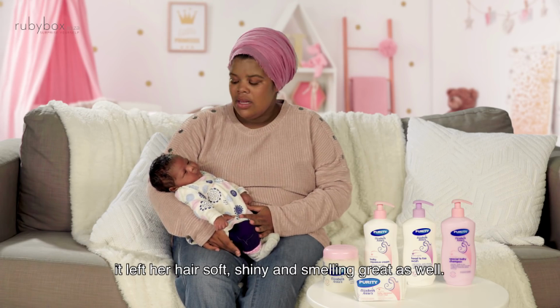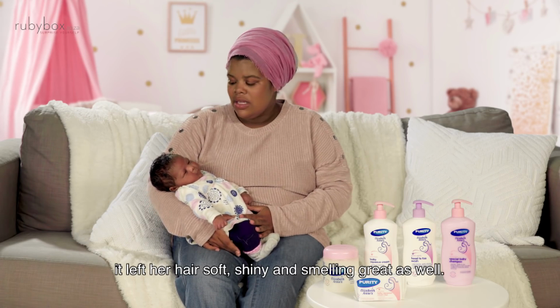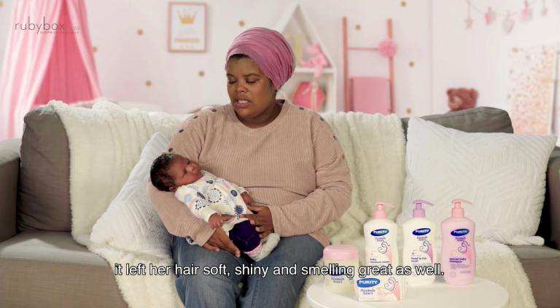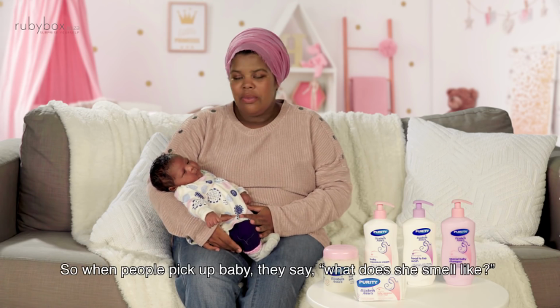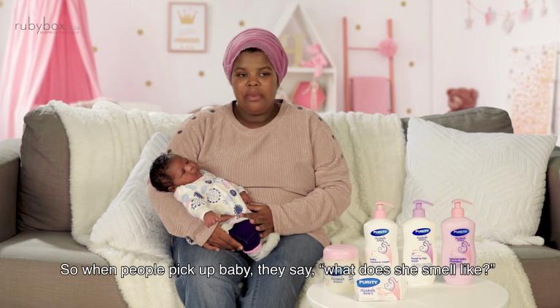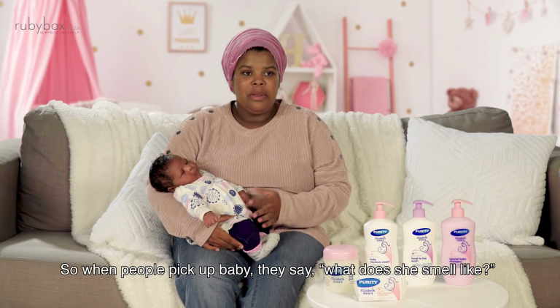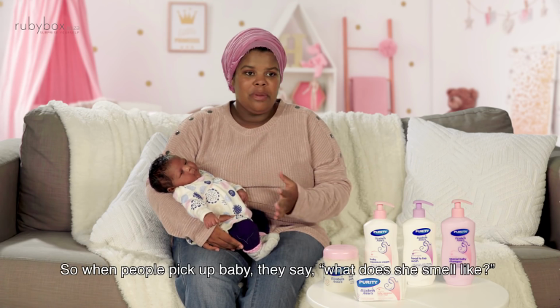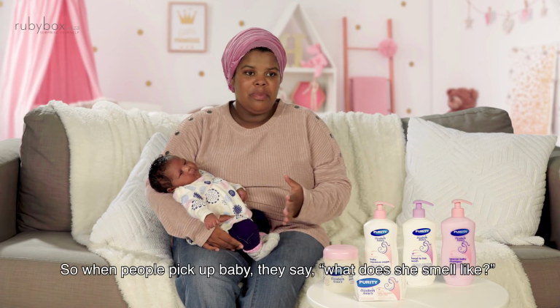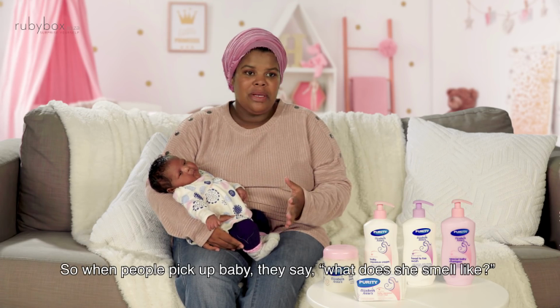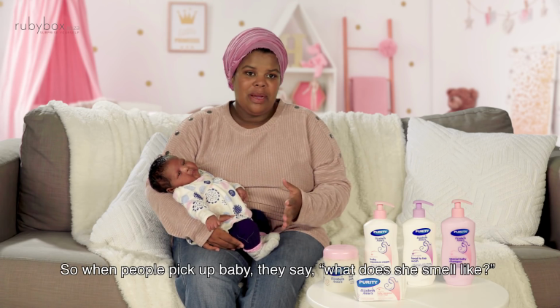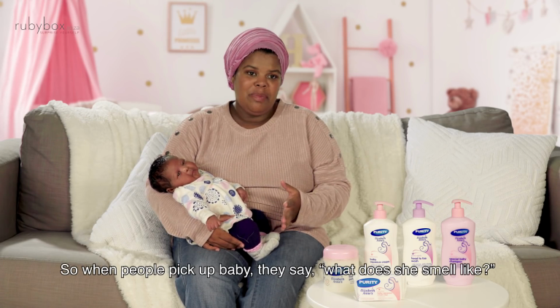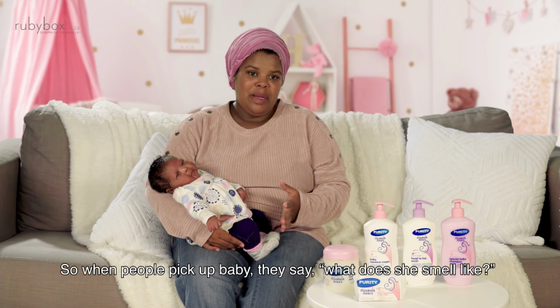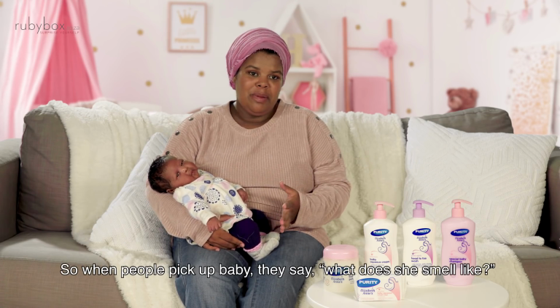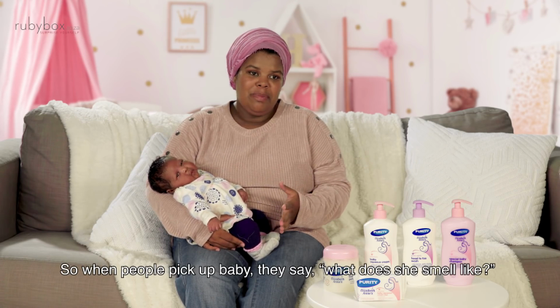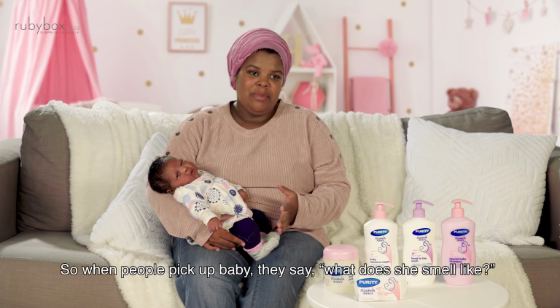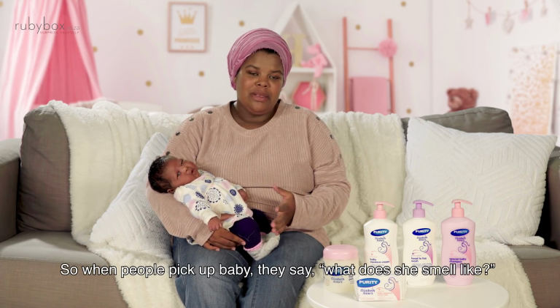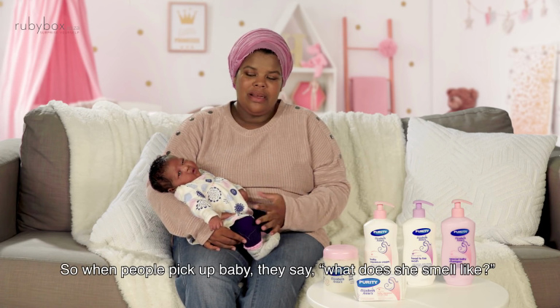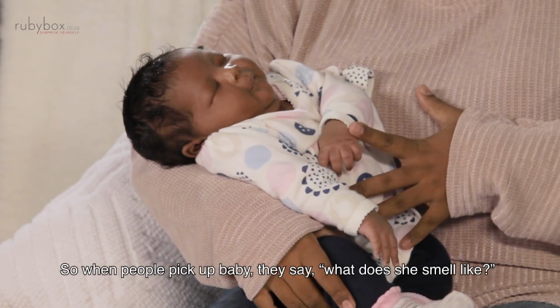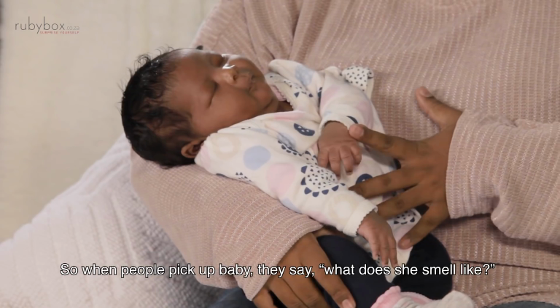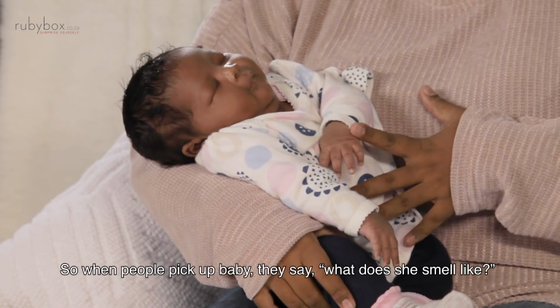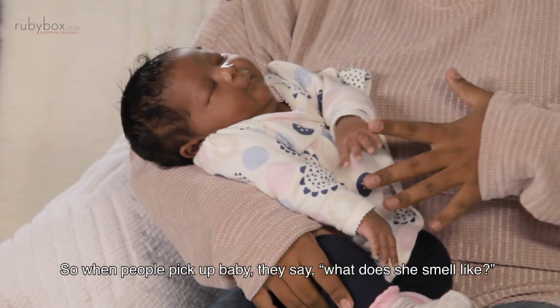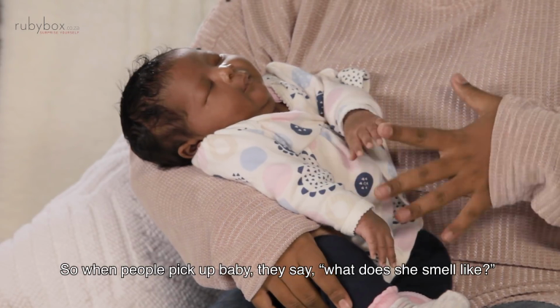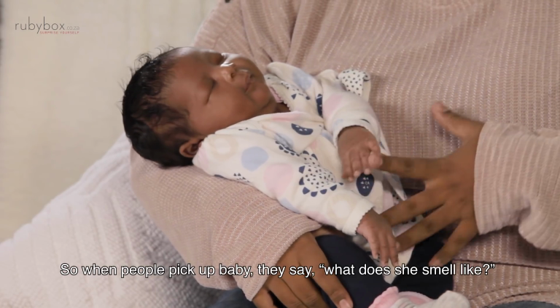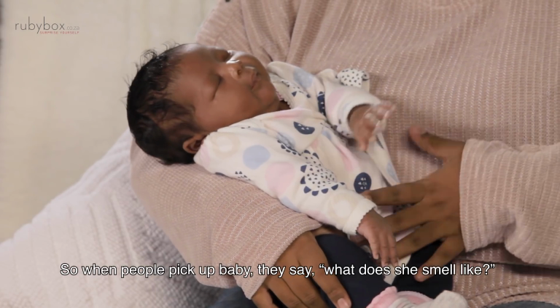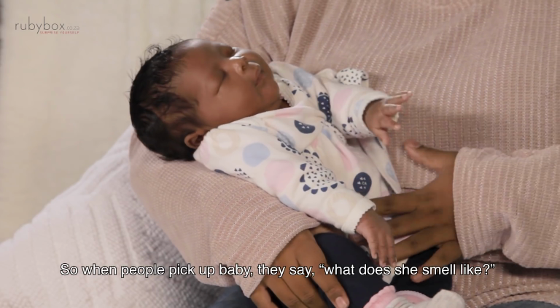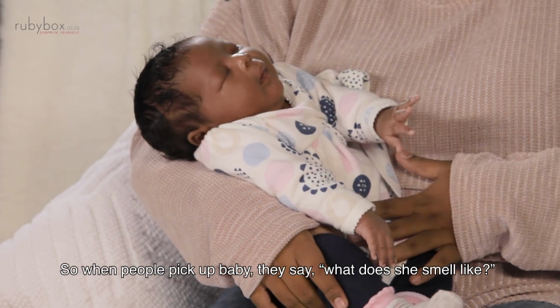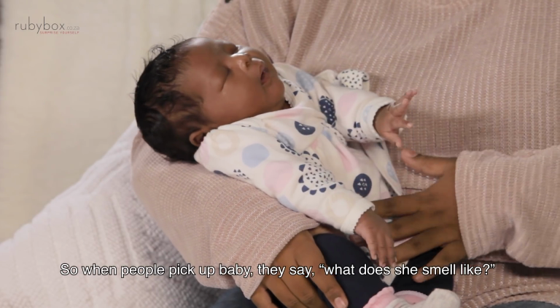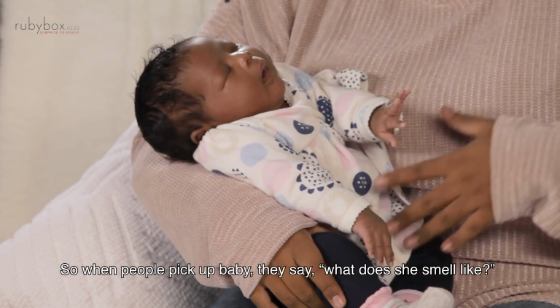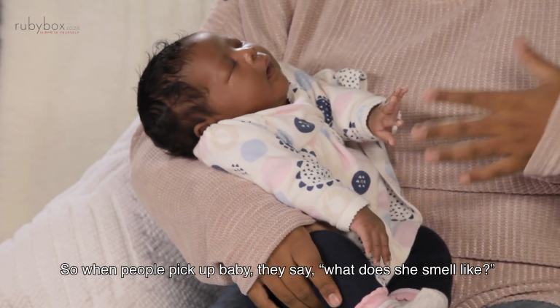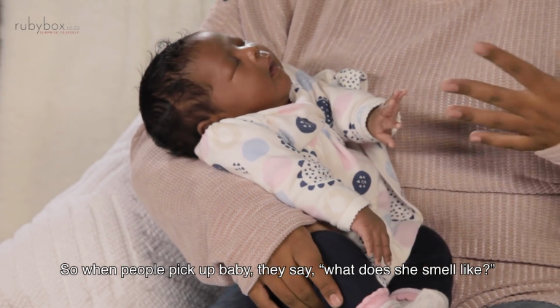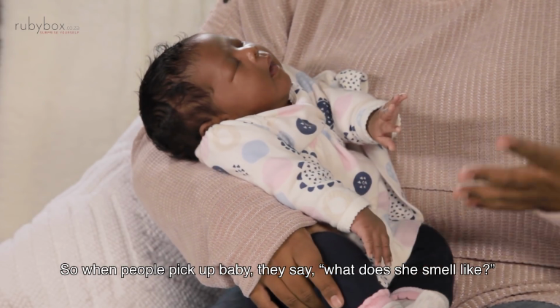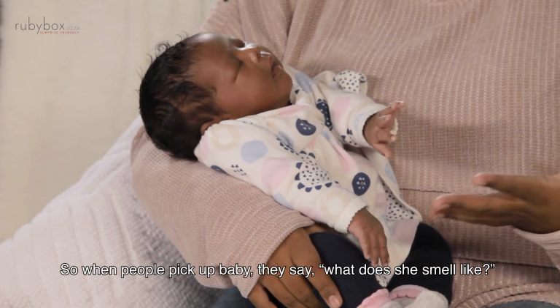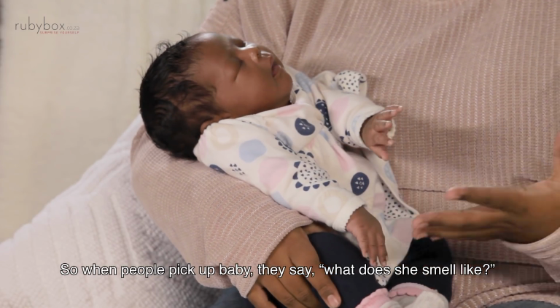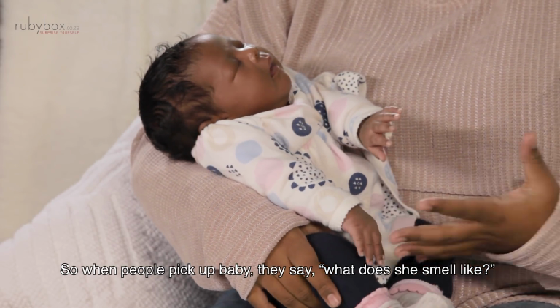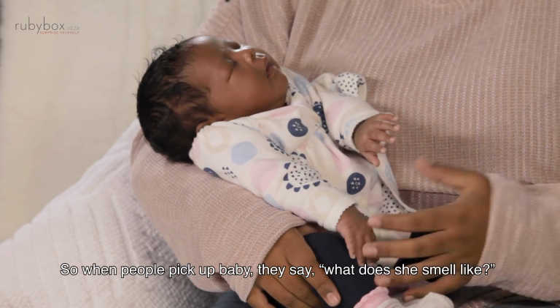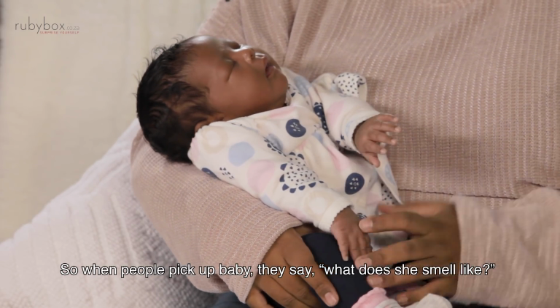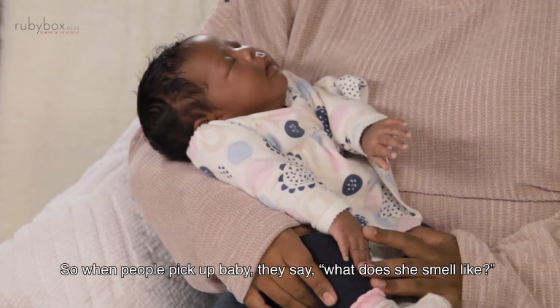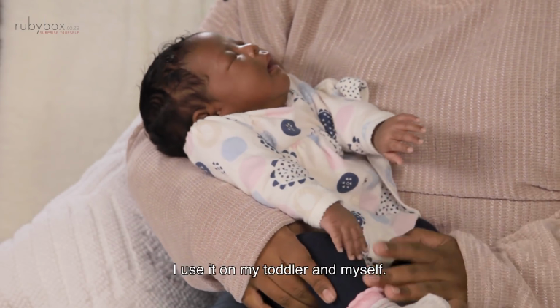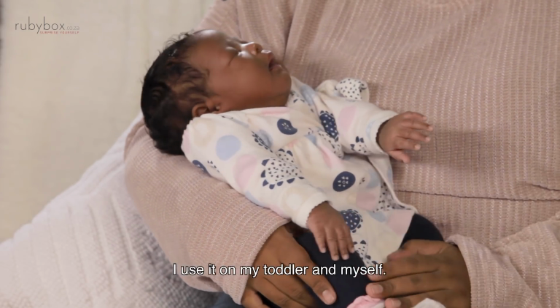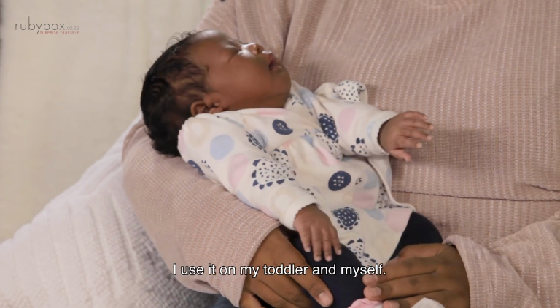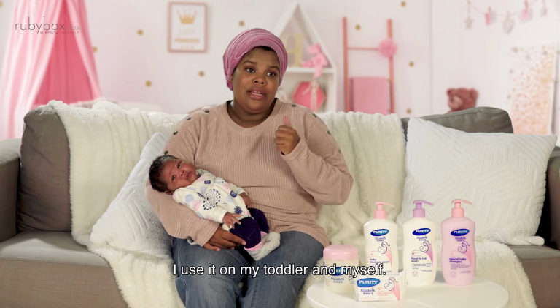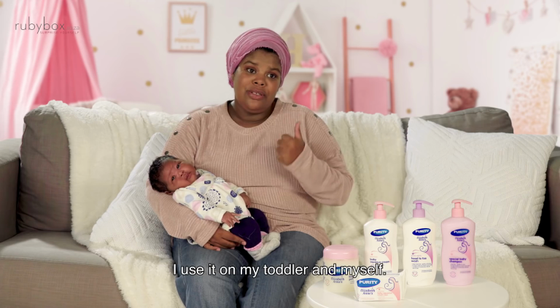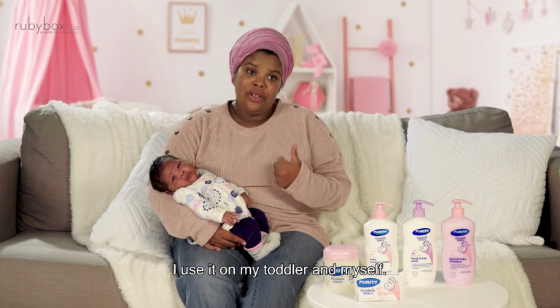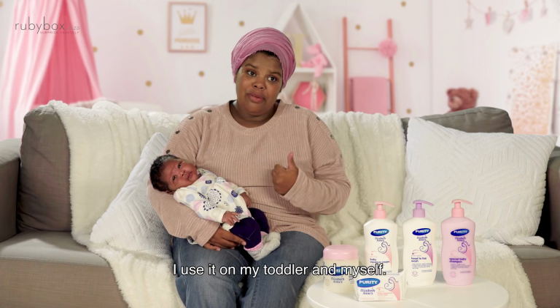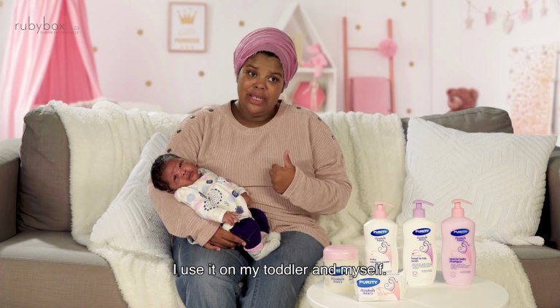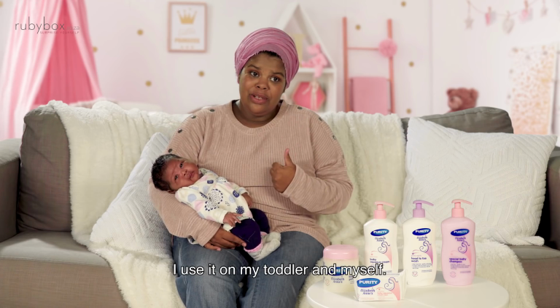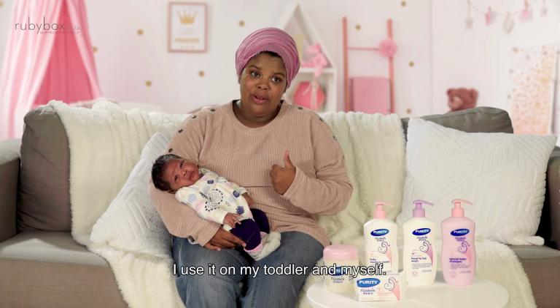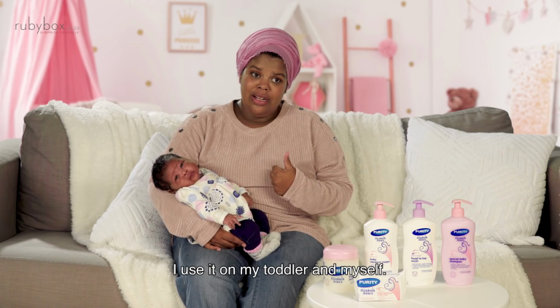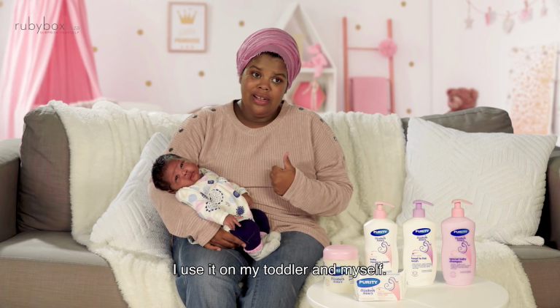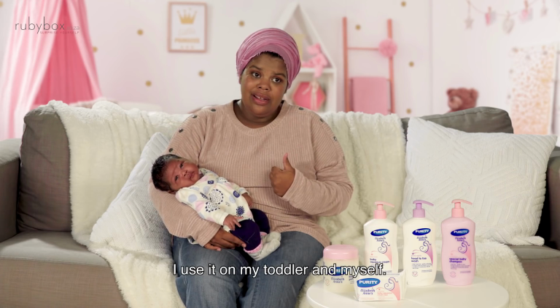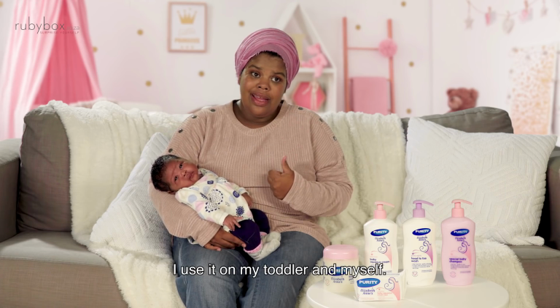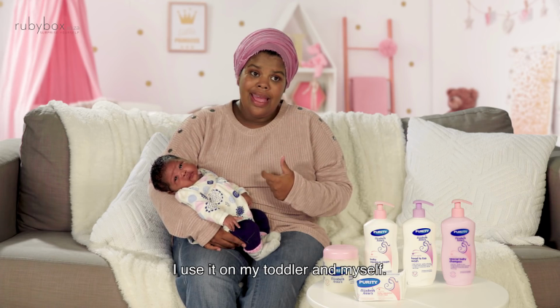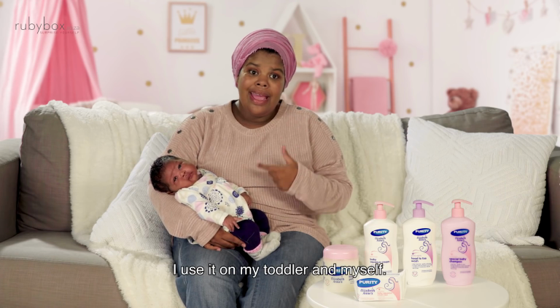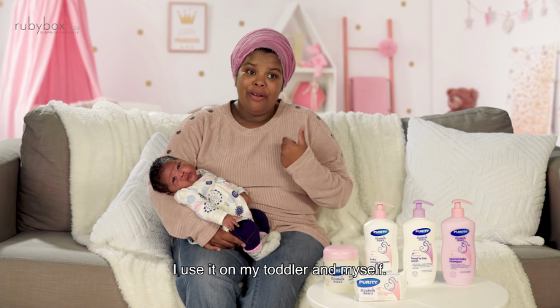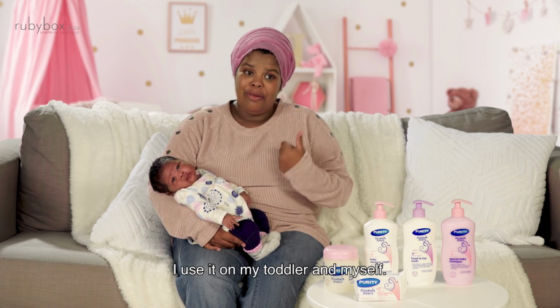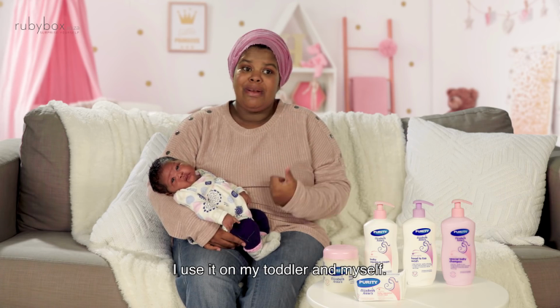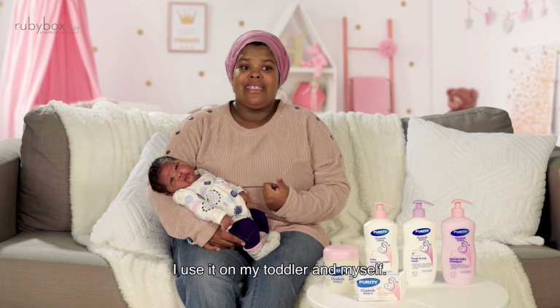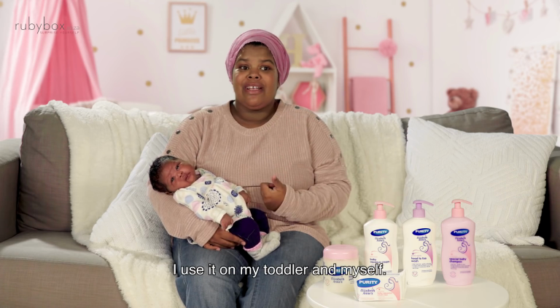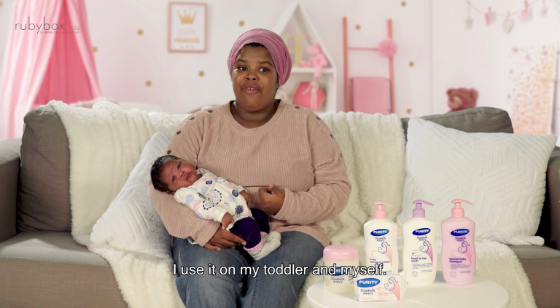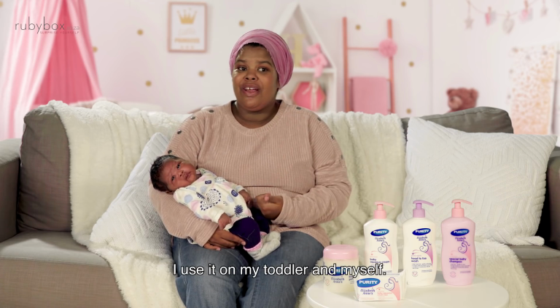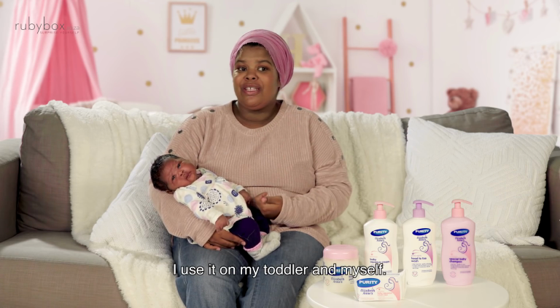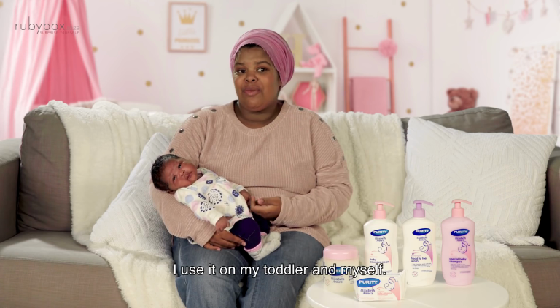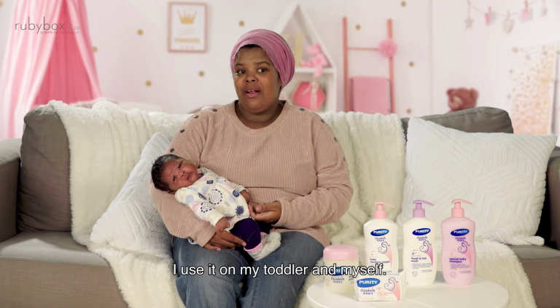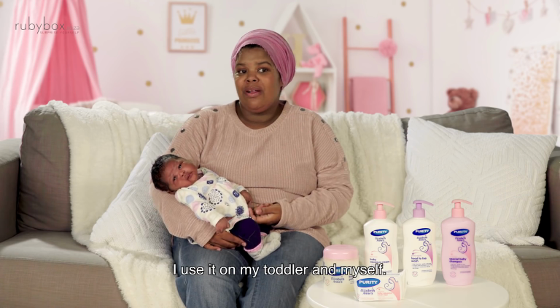So when people pick up baby, they say, what does she smell like? I use it on my toddler and on myself as well.